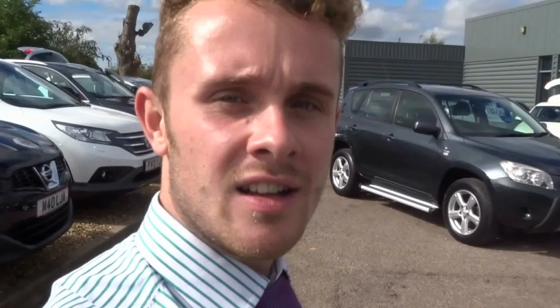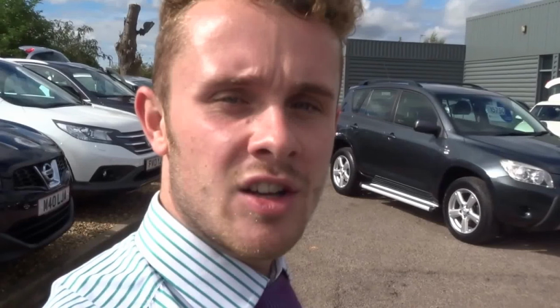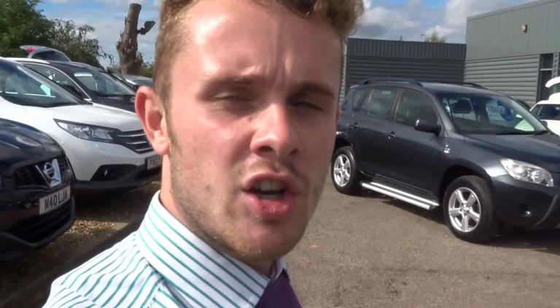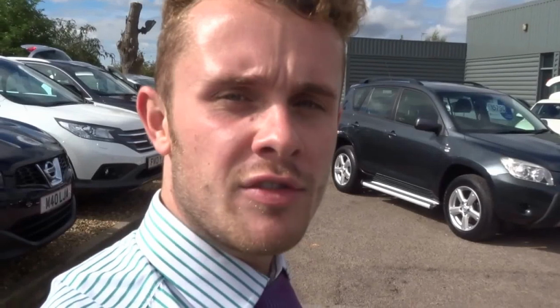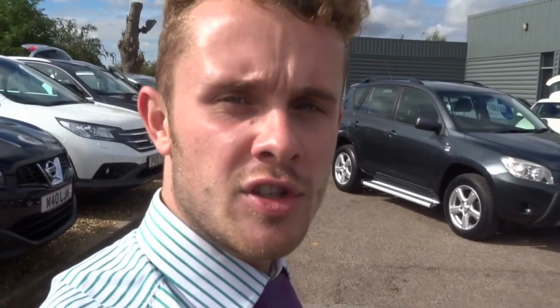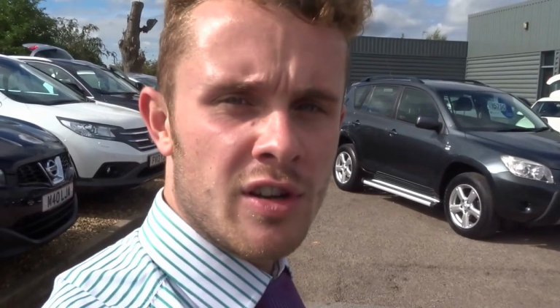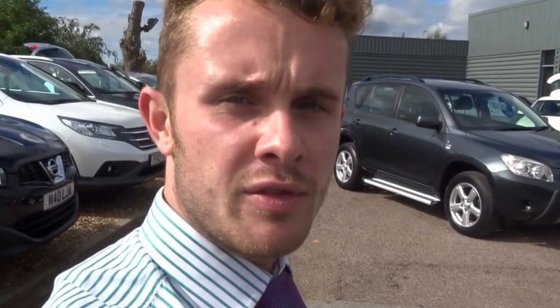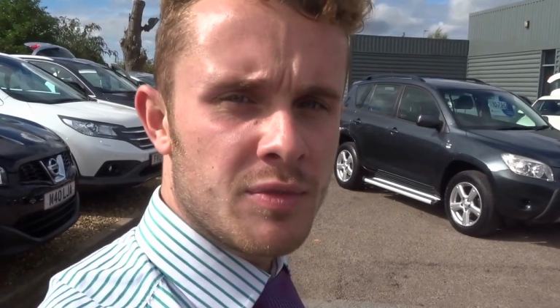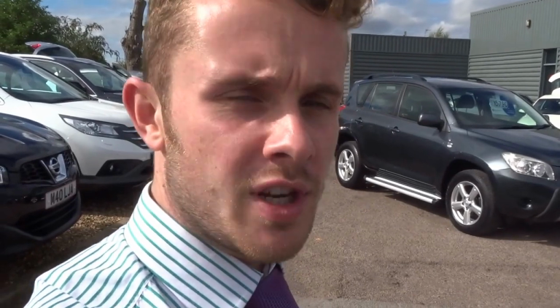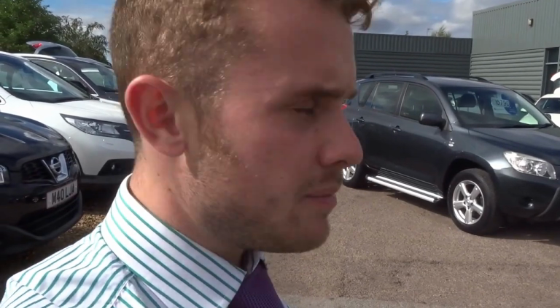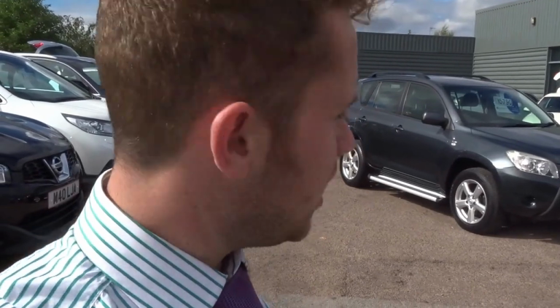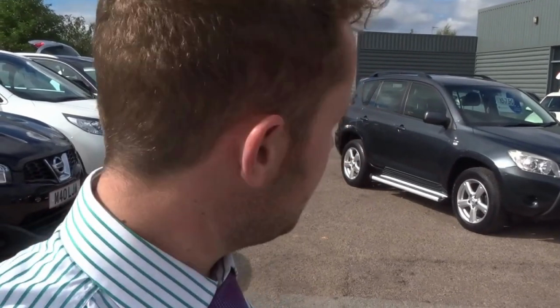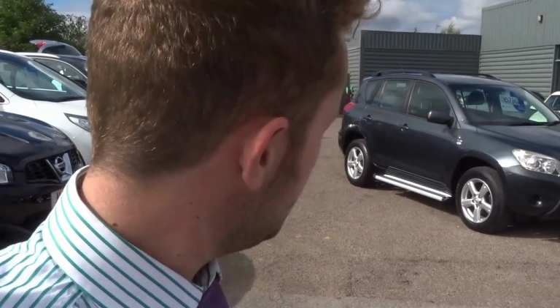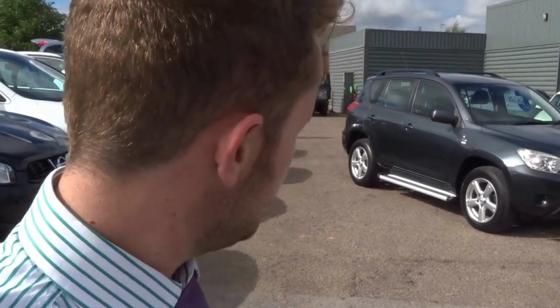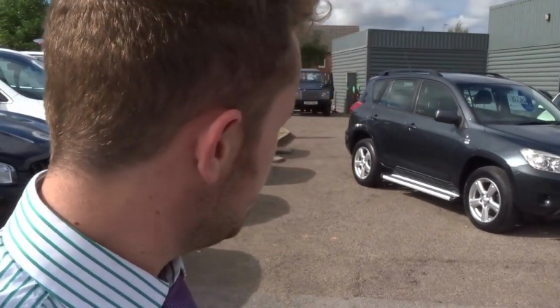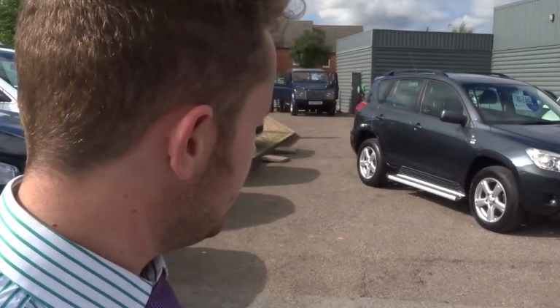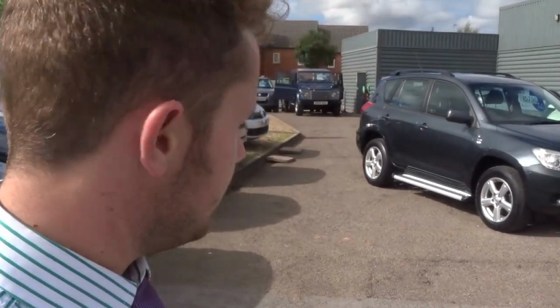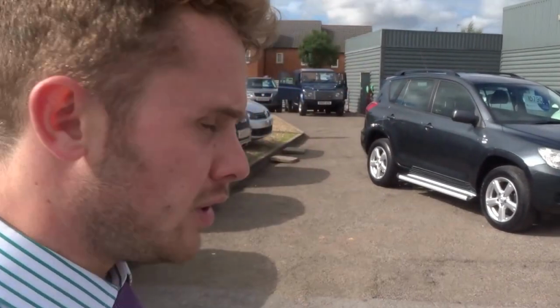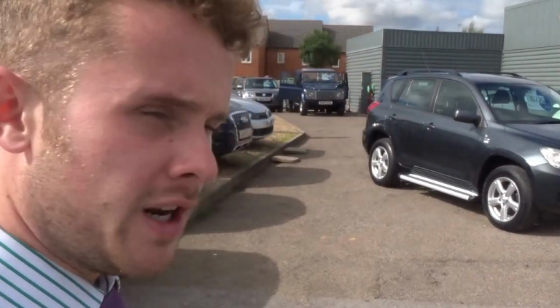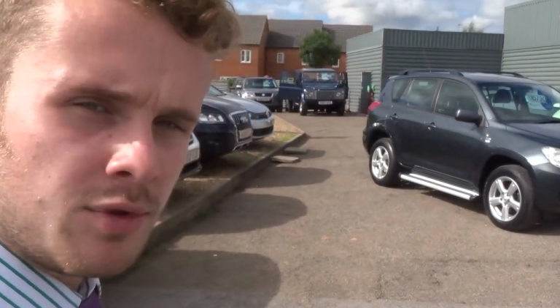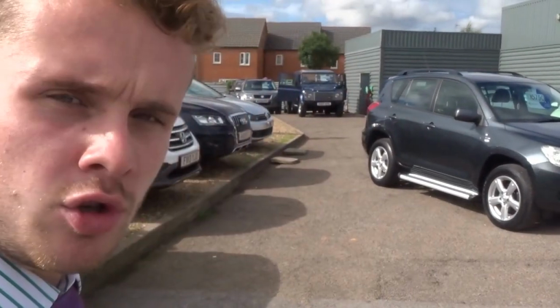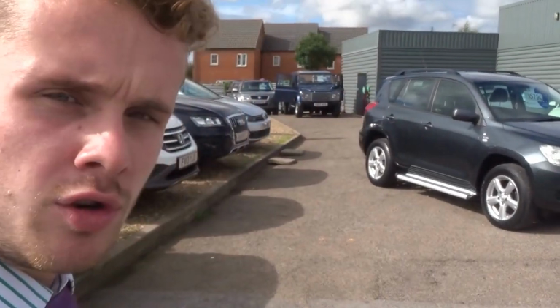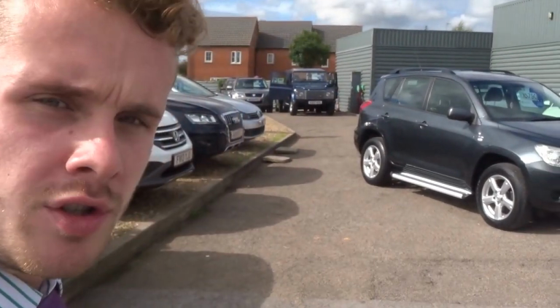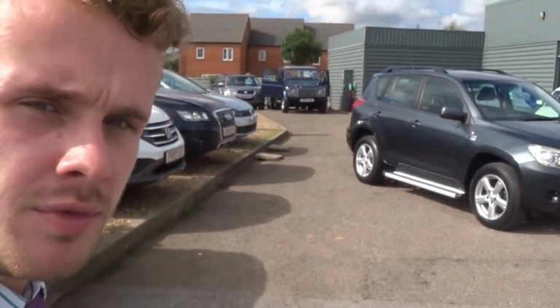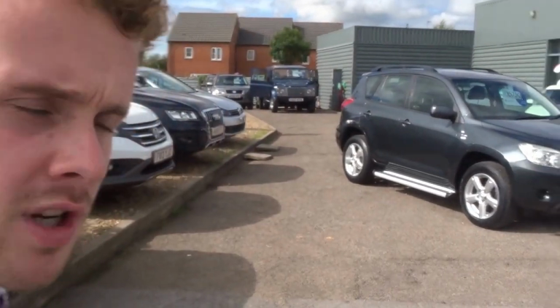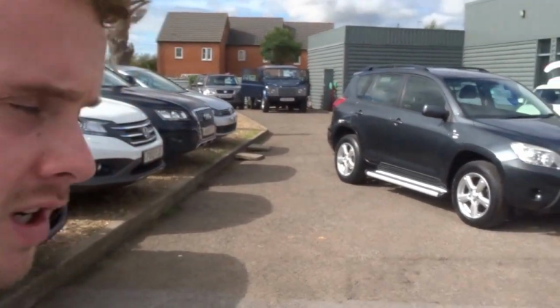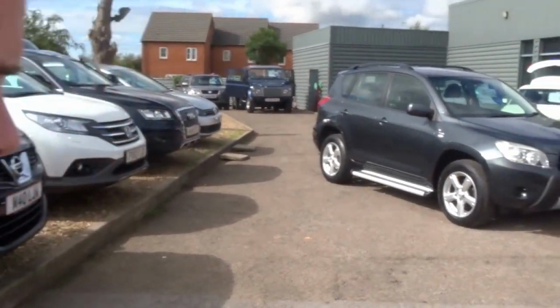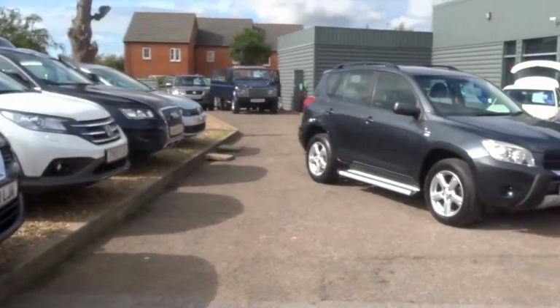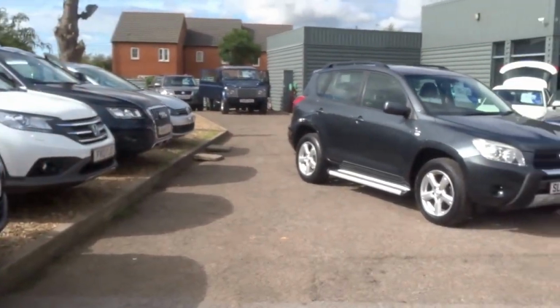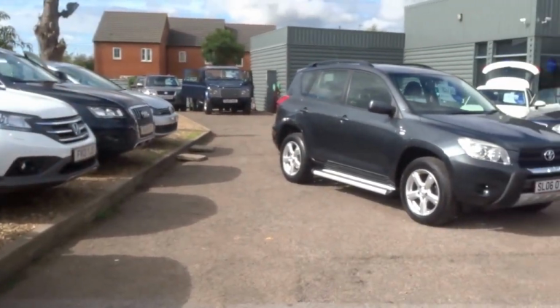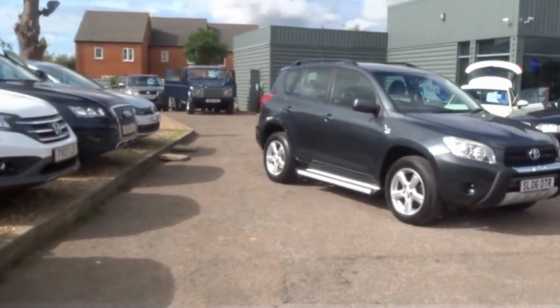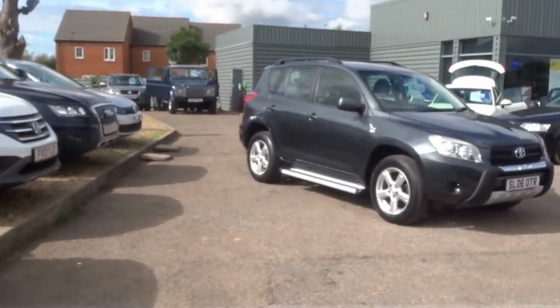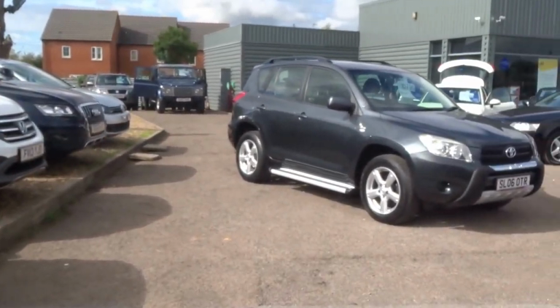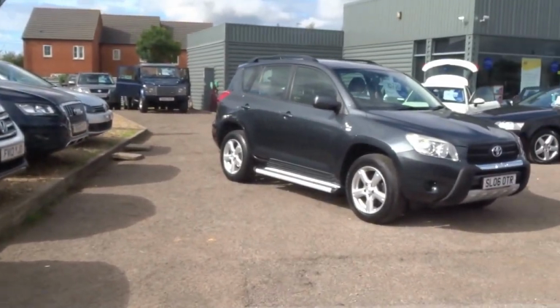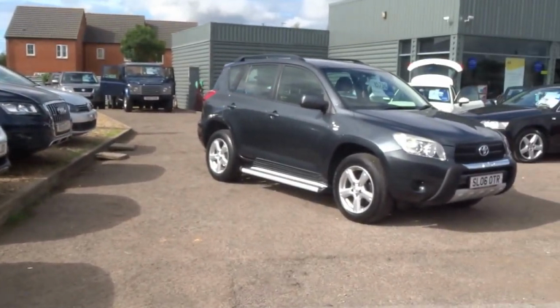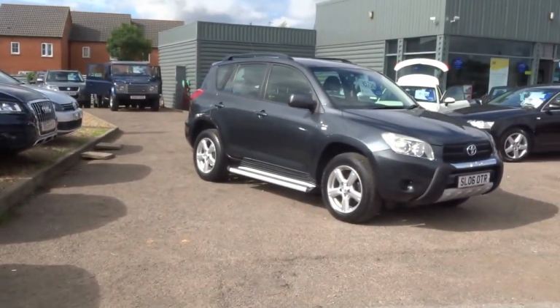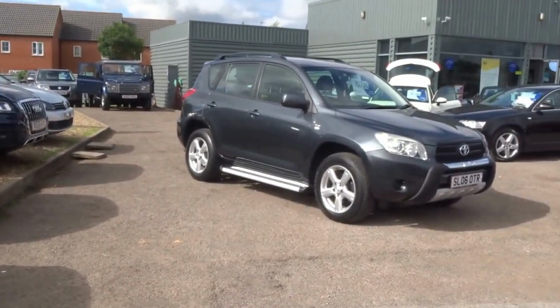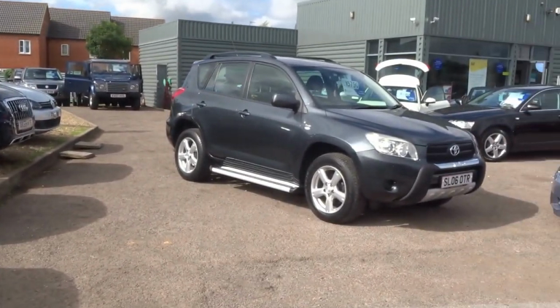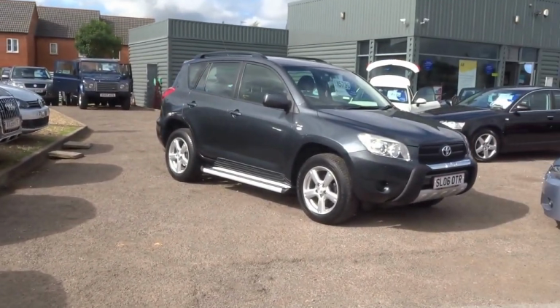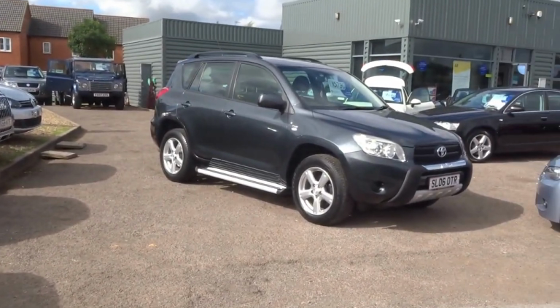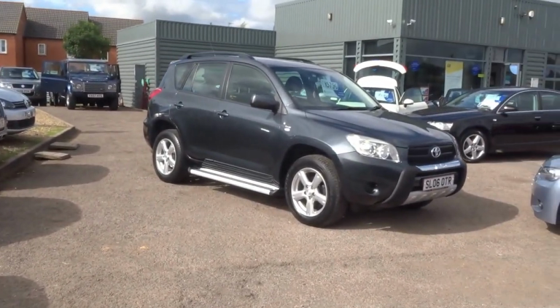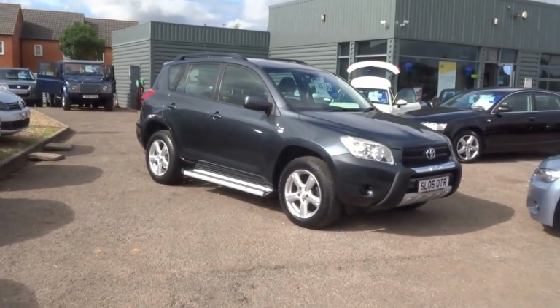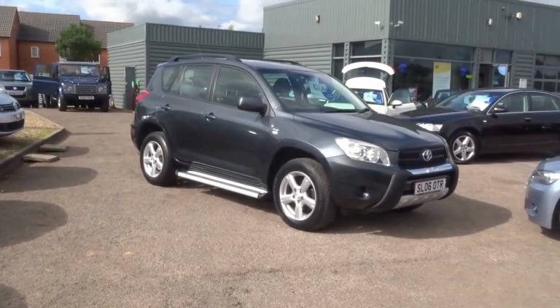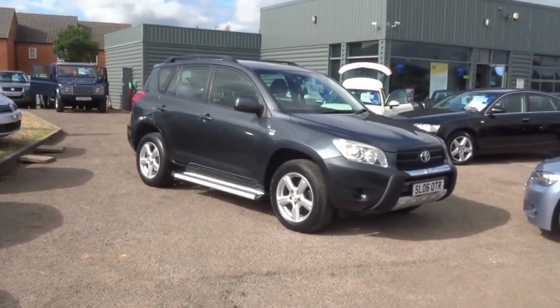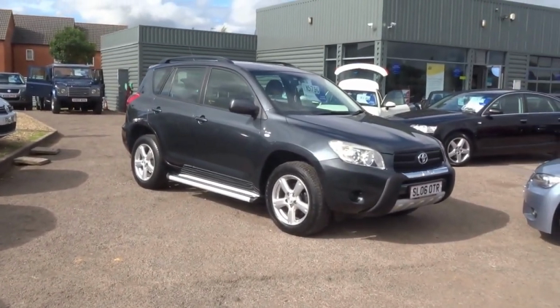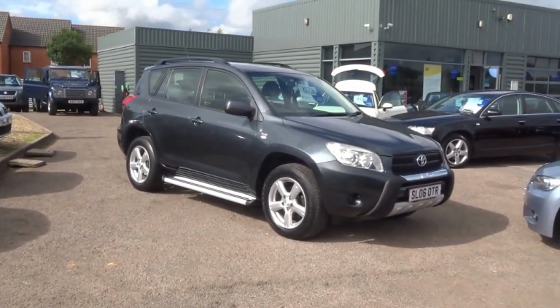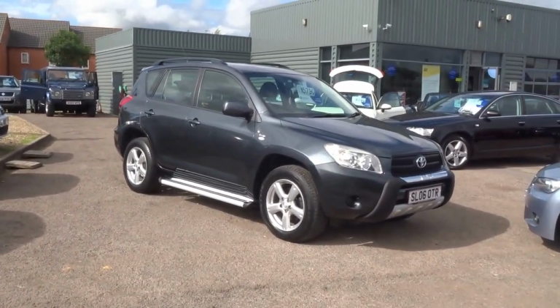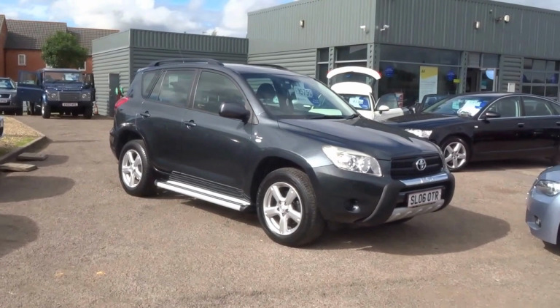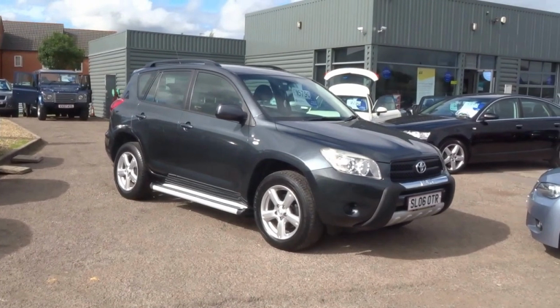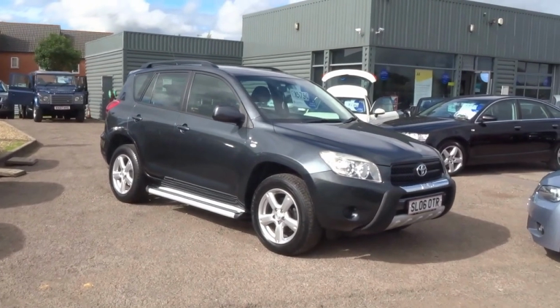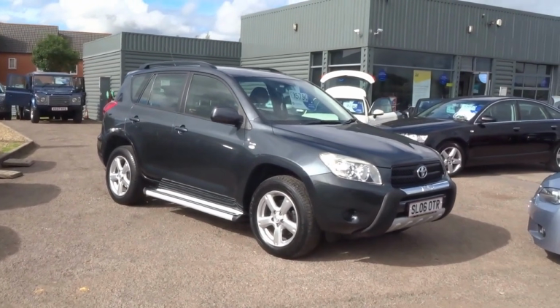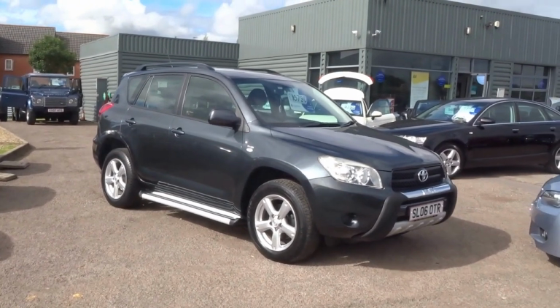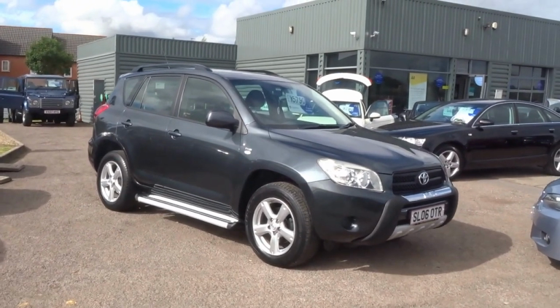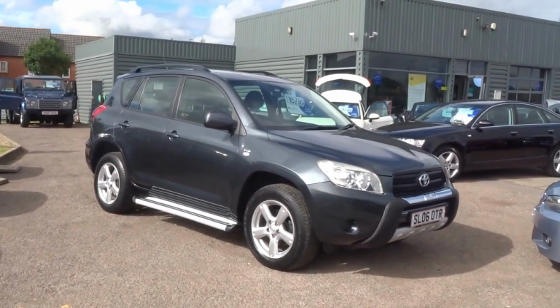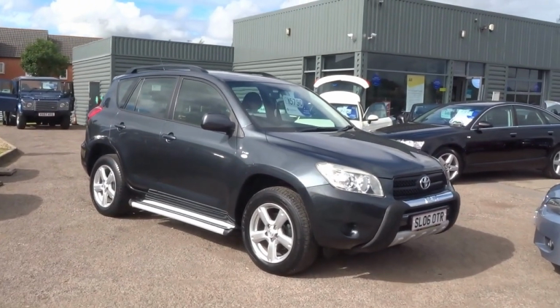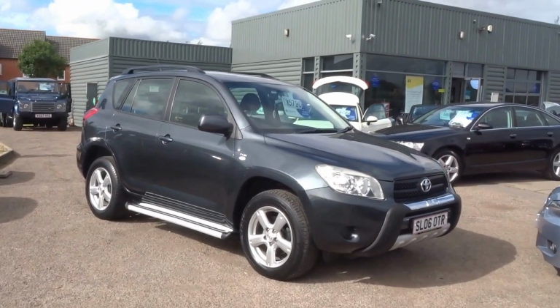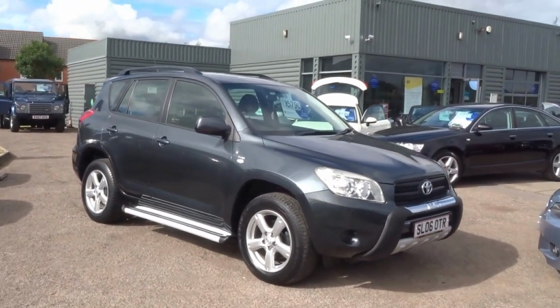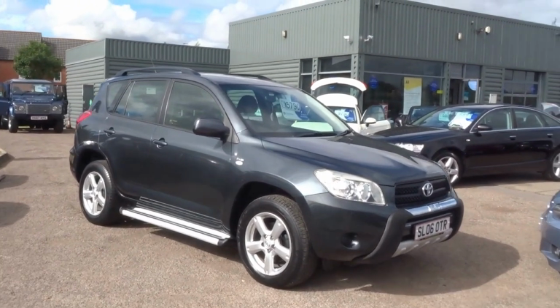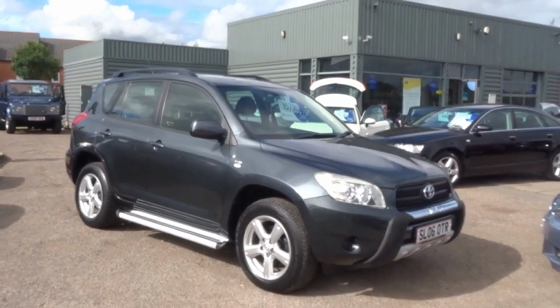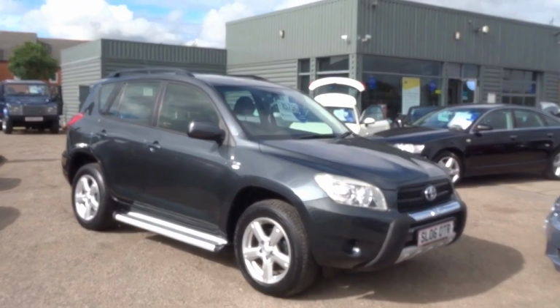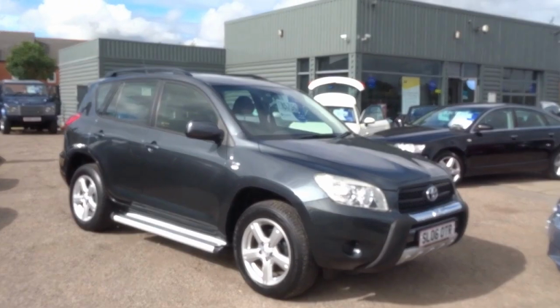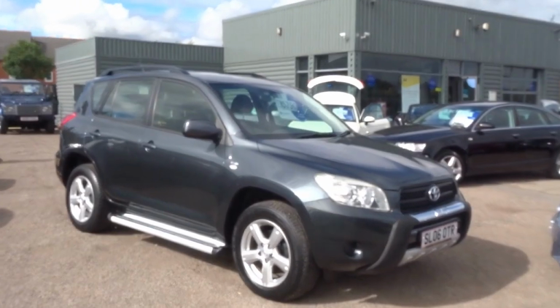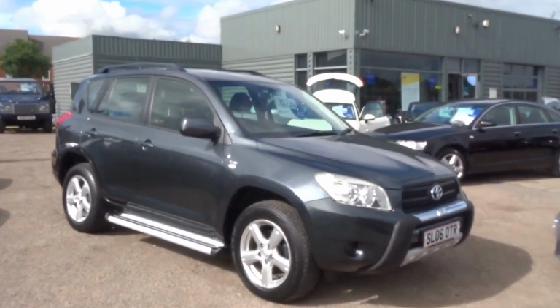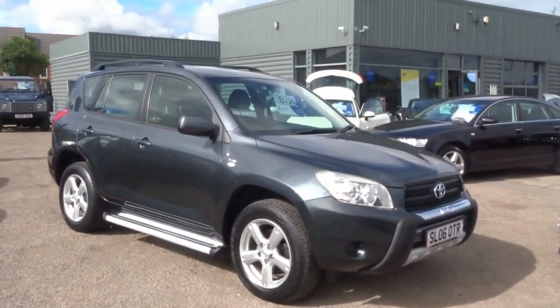Good afternoon from sunny Barford. My name's George. I'm just going to give you a quick walk around of this lovely Toyota RAV4 that's just come in.